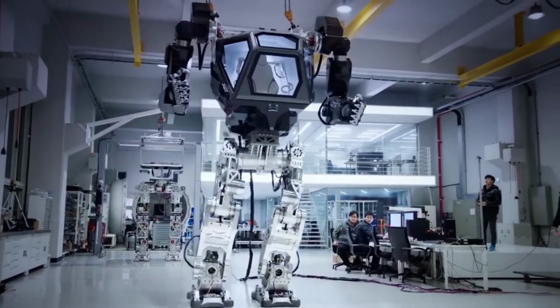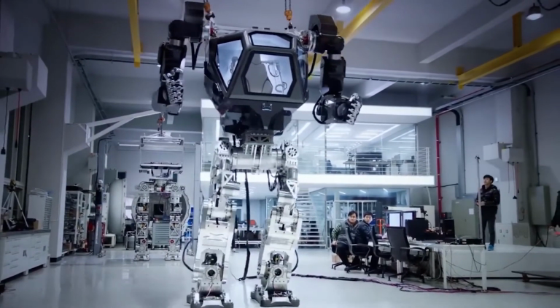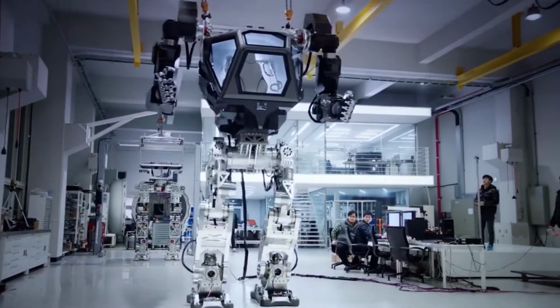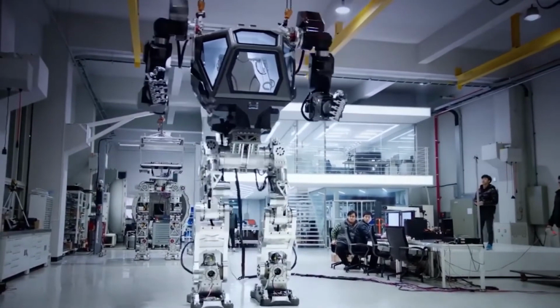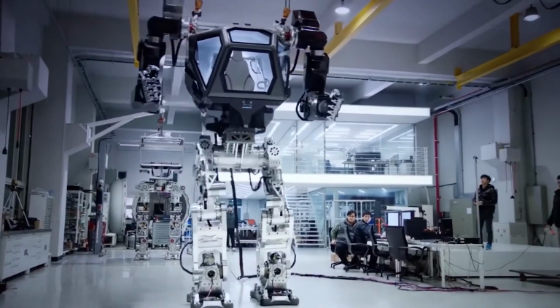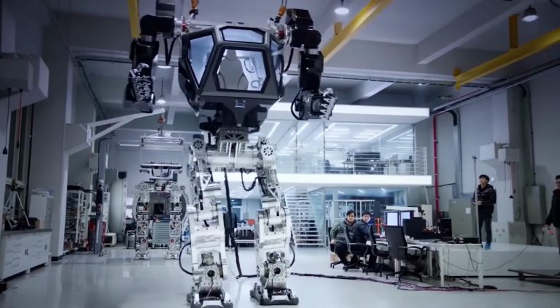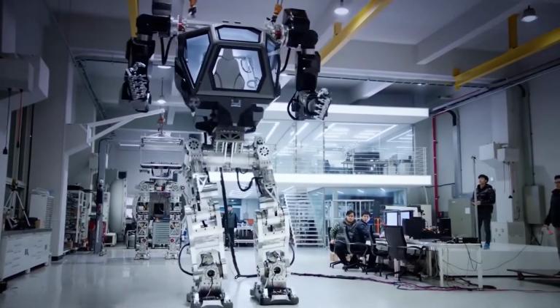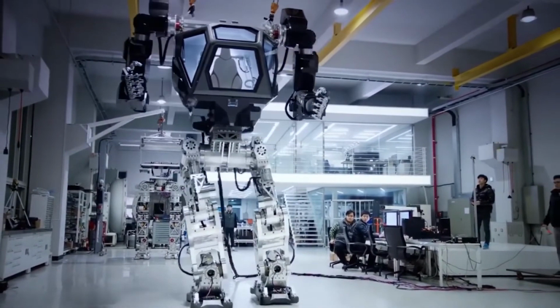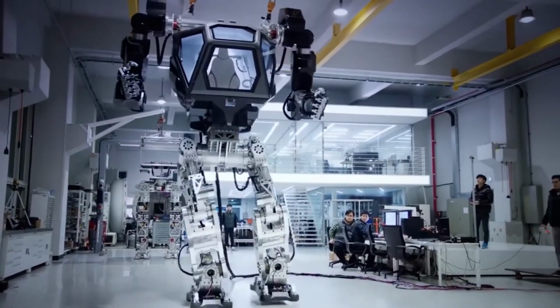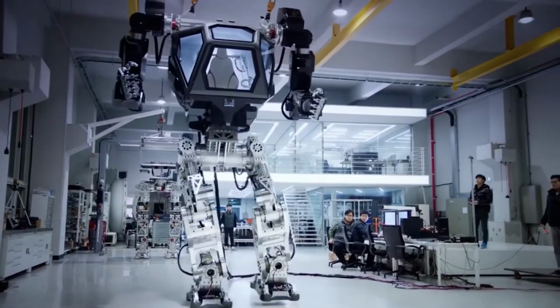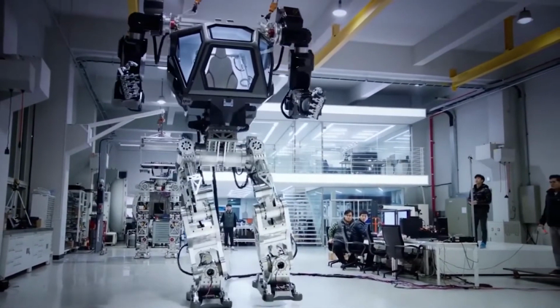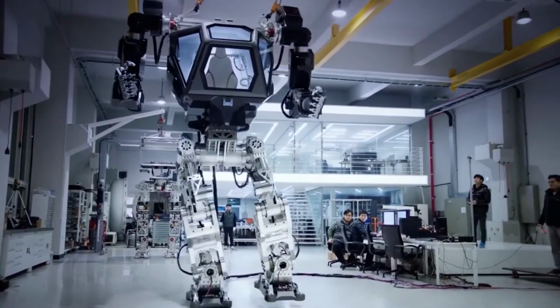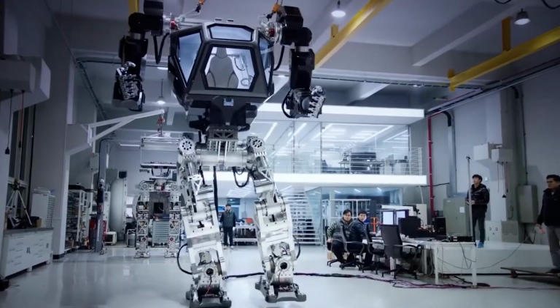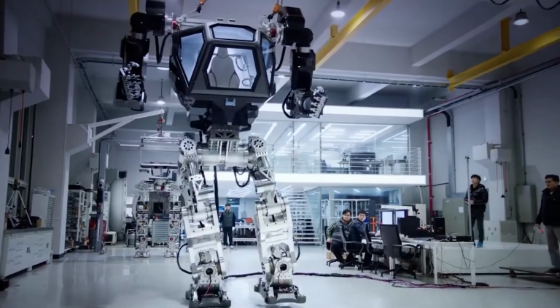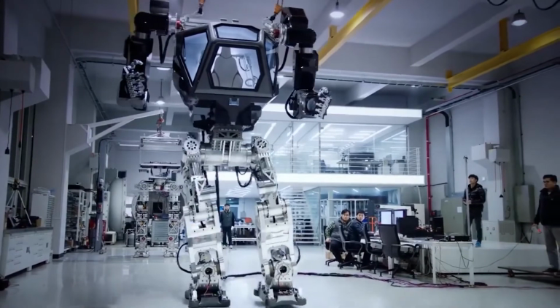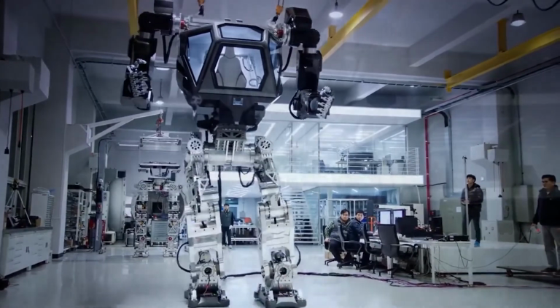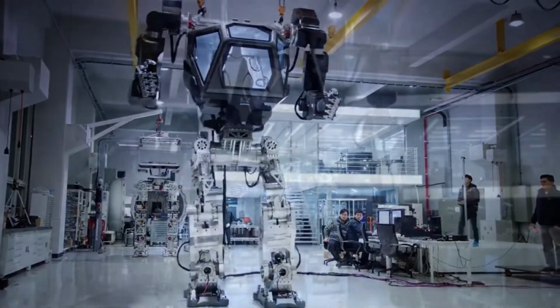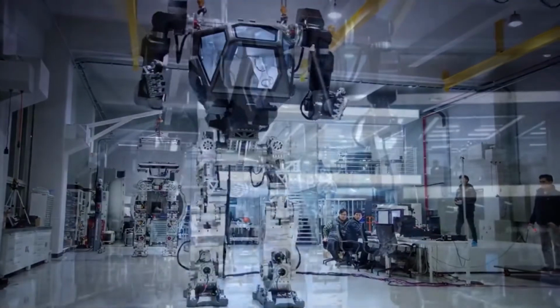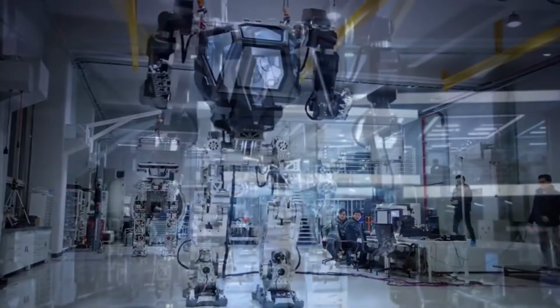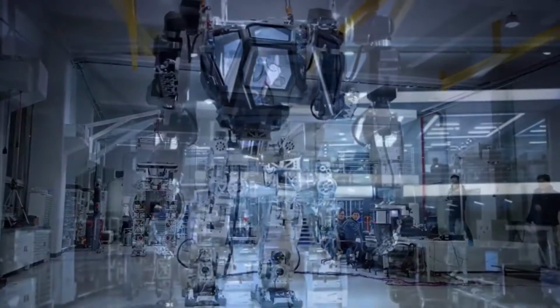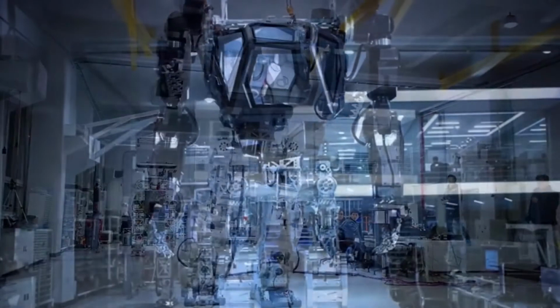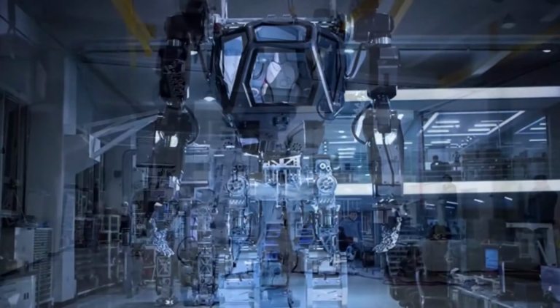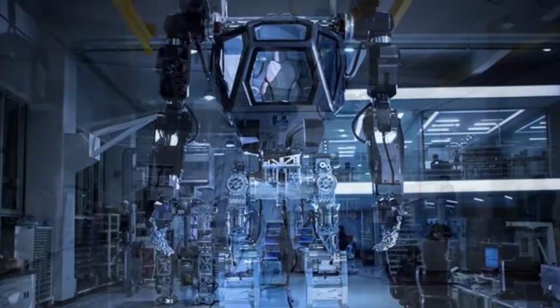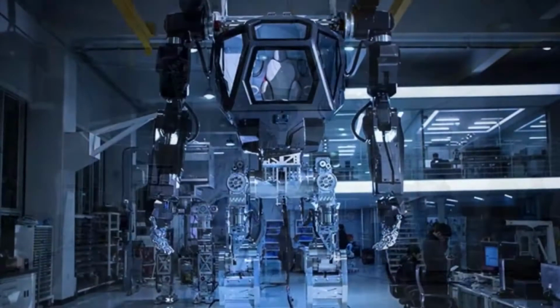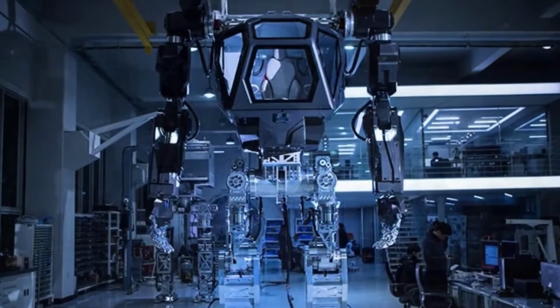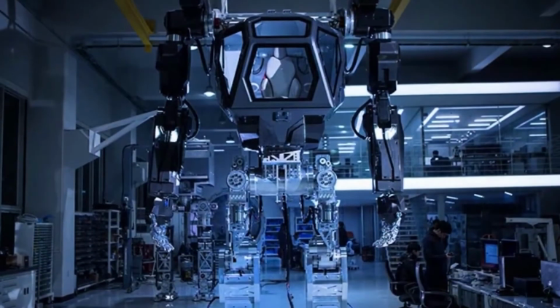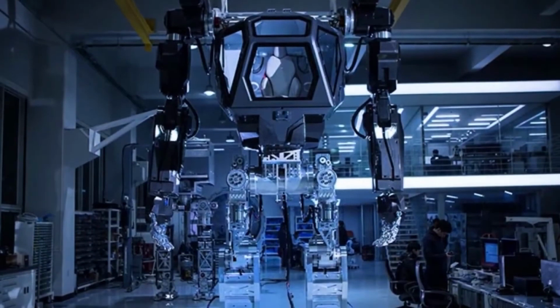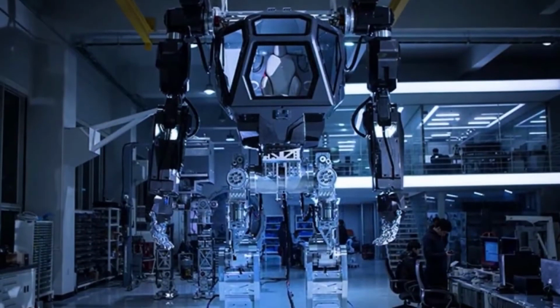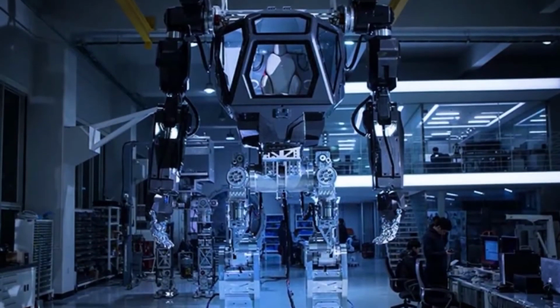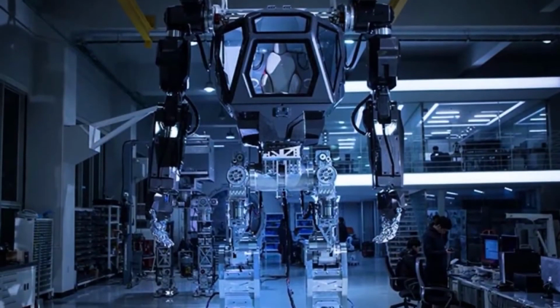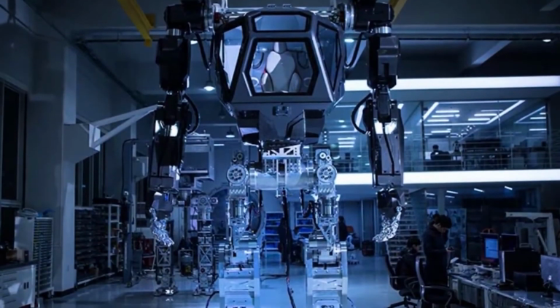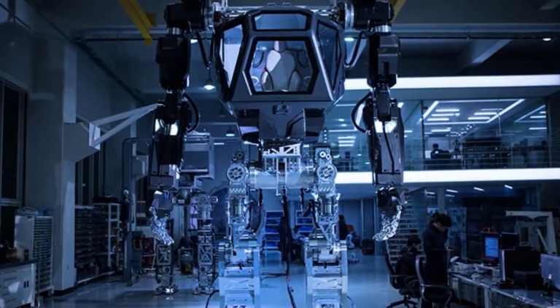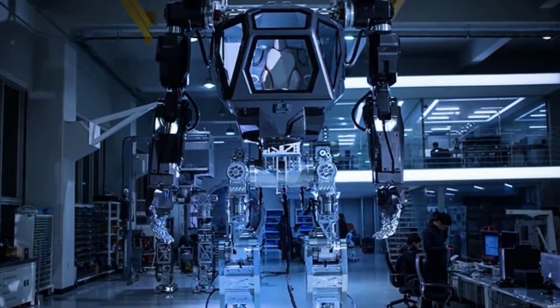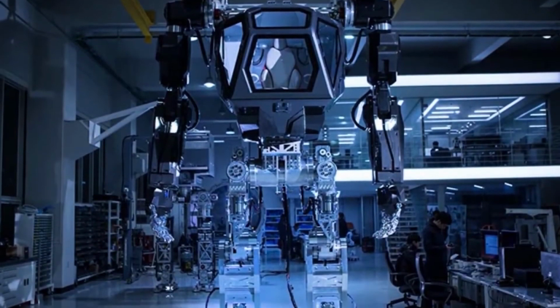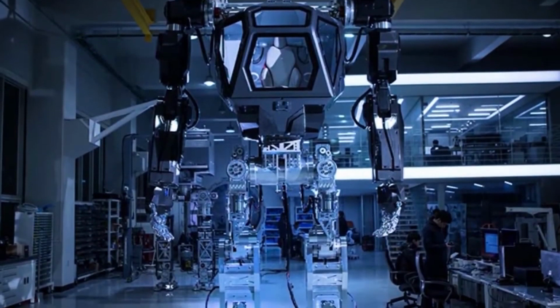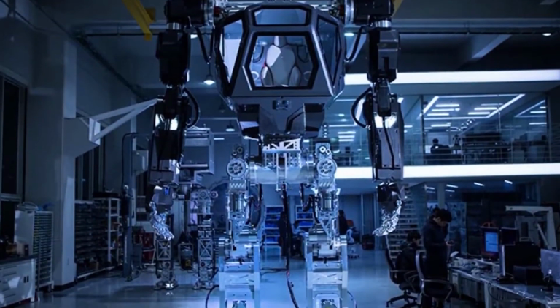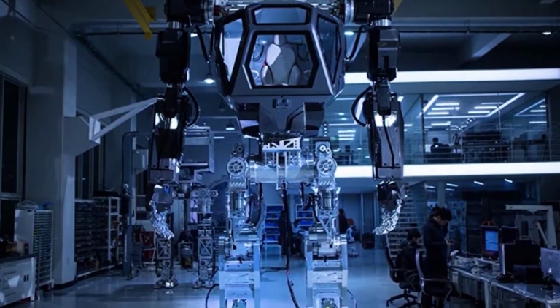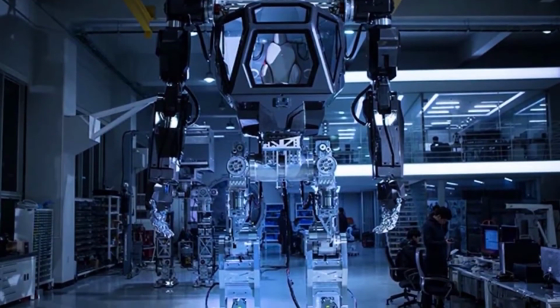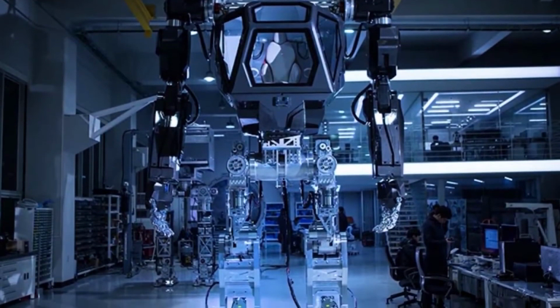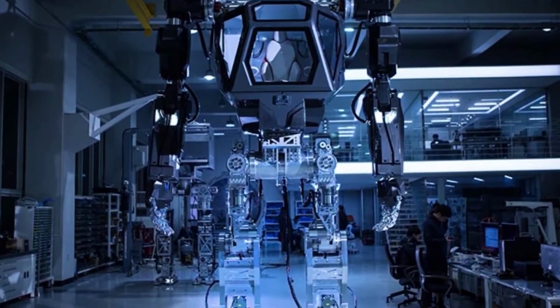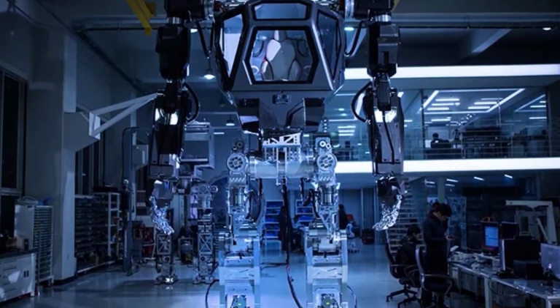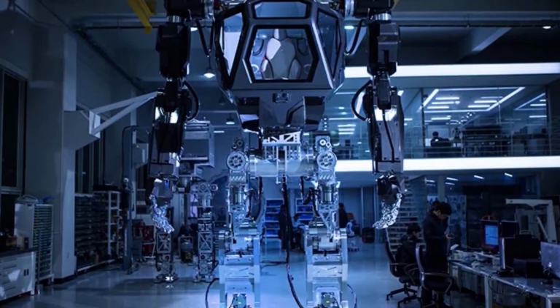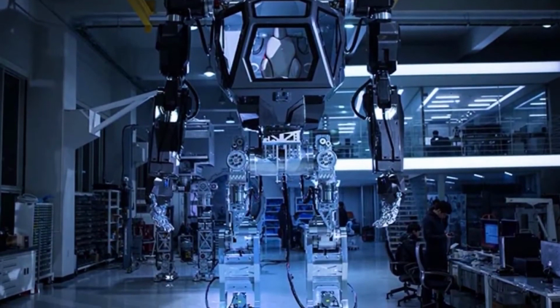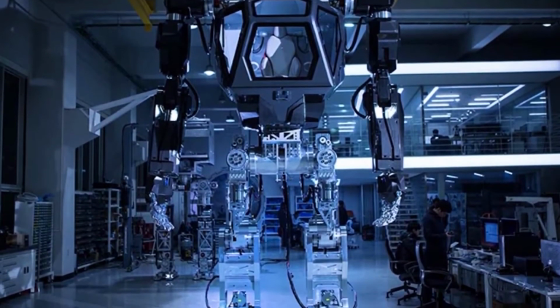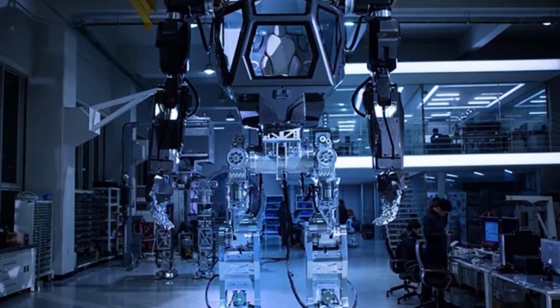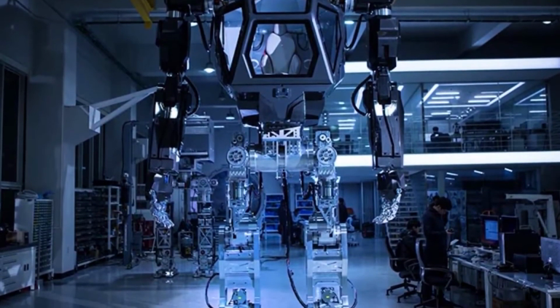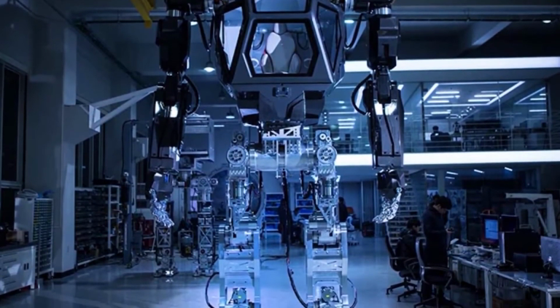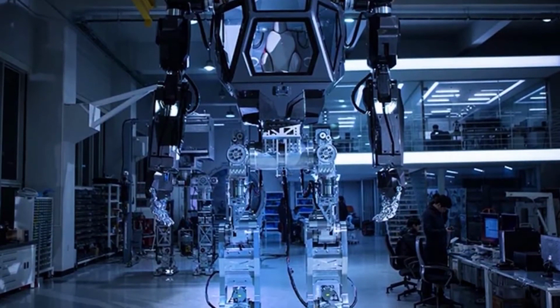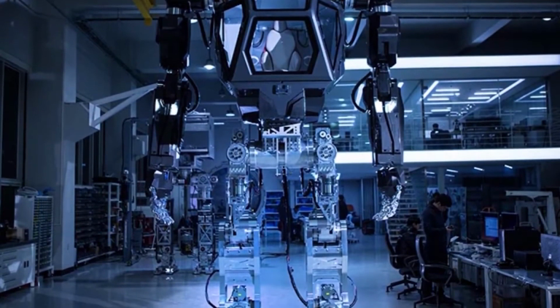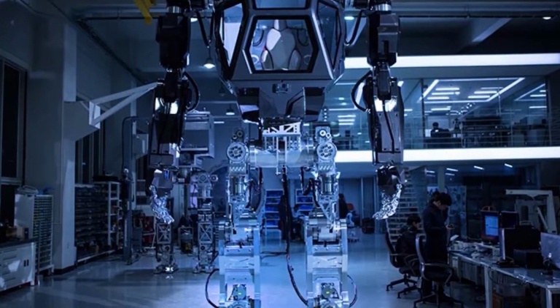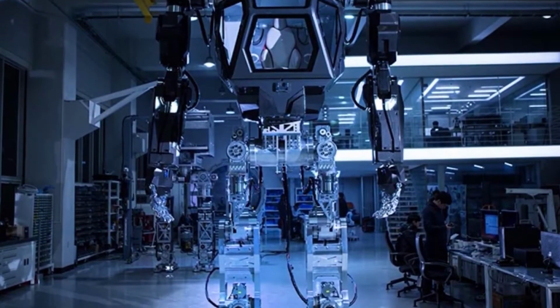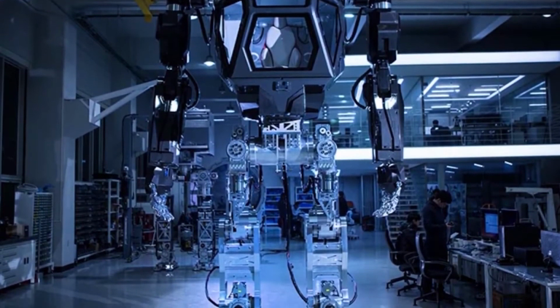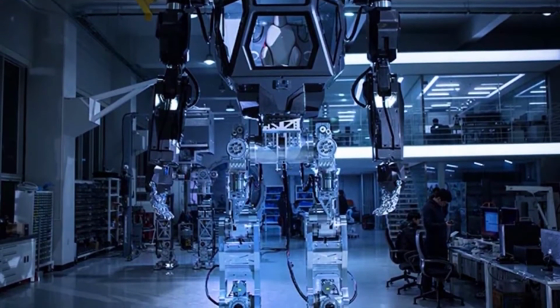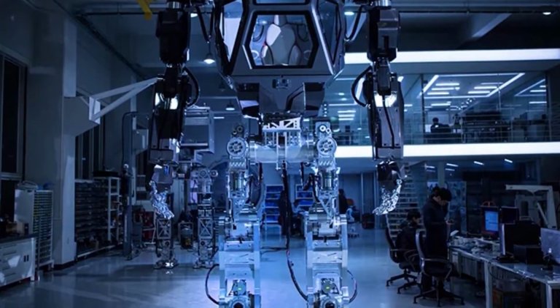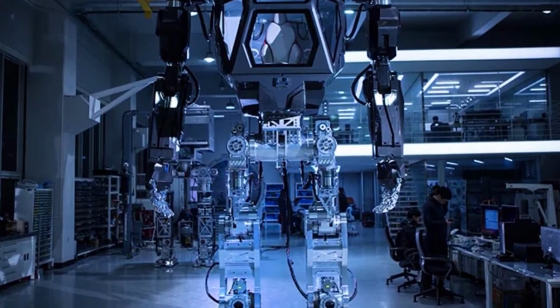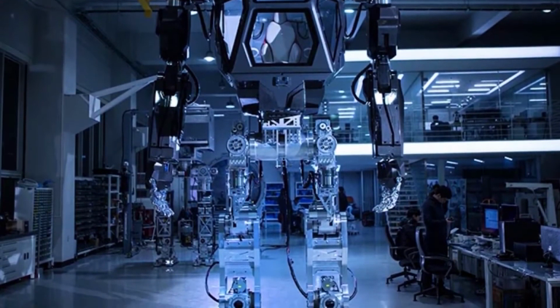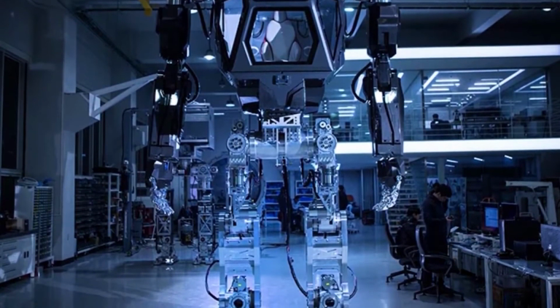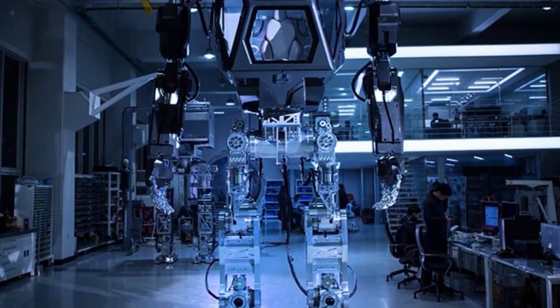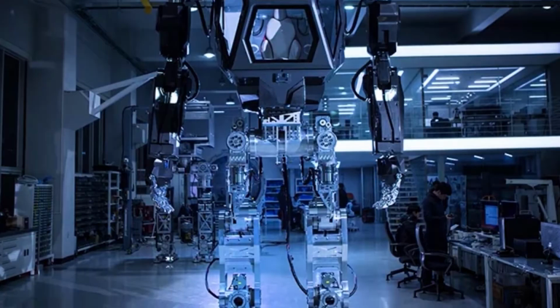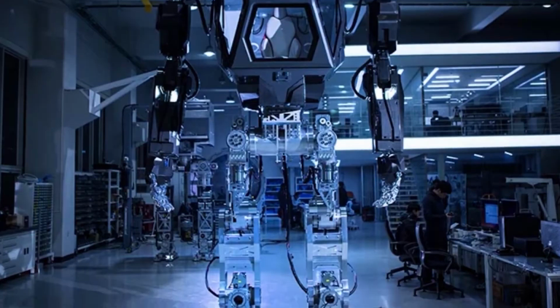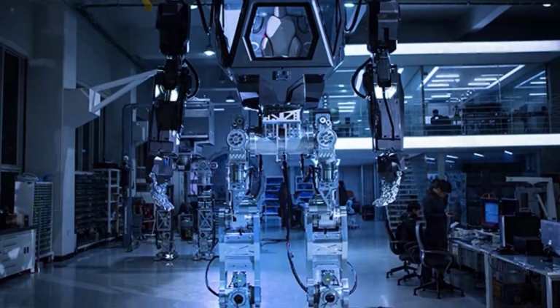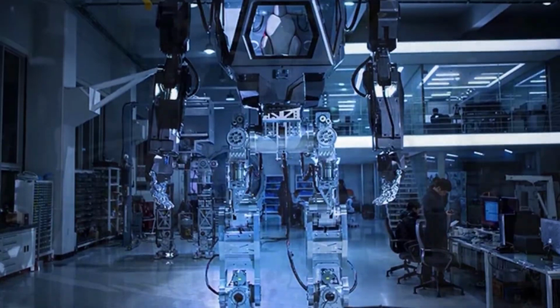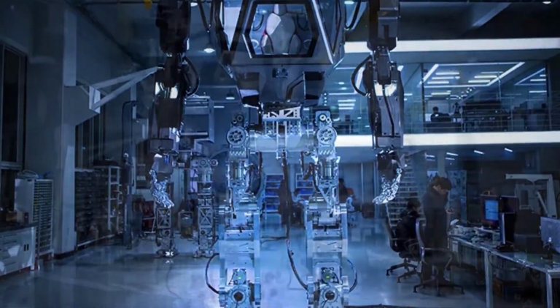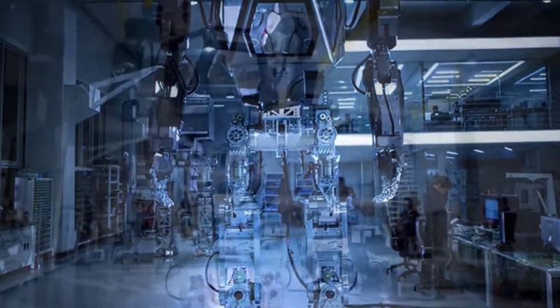Standing at 4 meters tall, Method 2's cockpit, housed in its torso, is just big enough for one person.